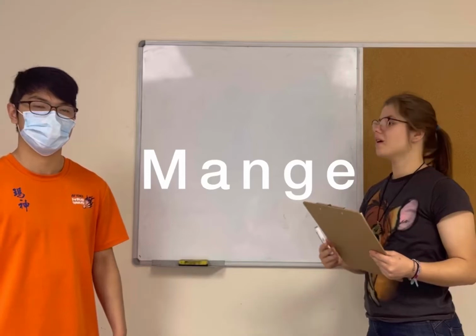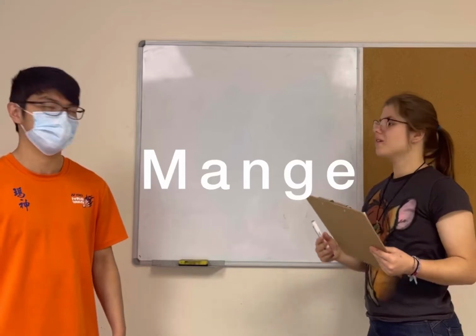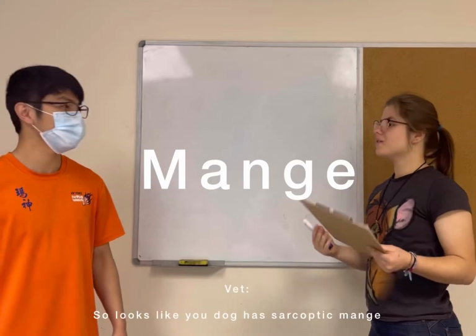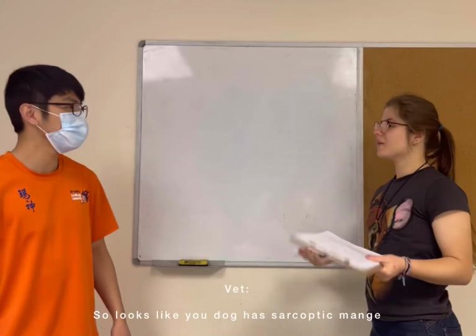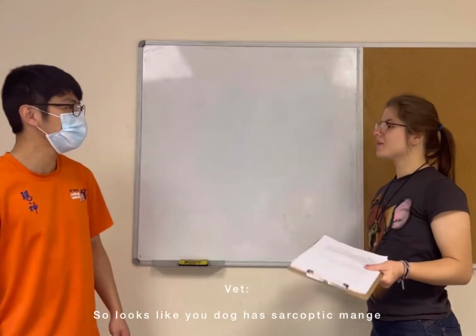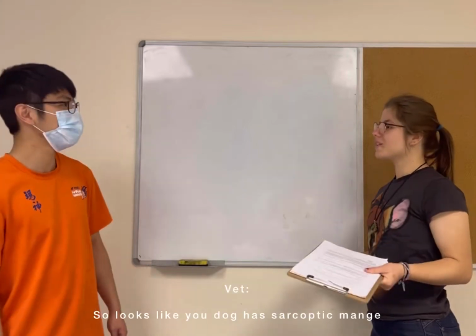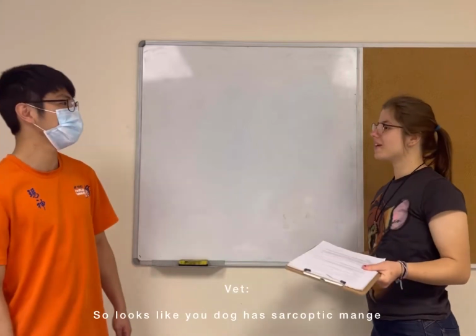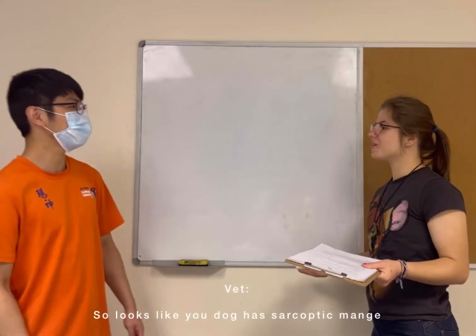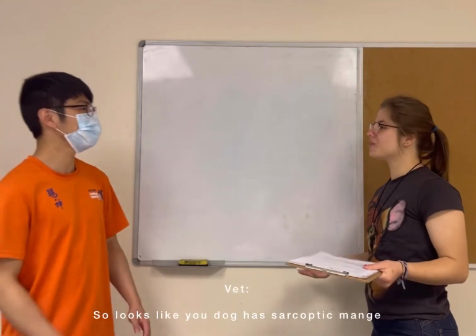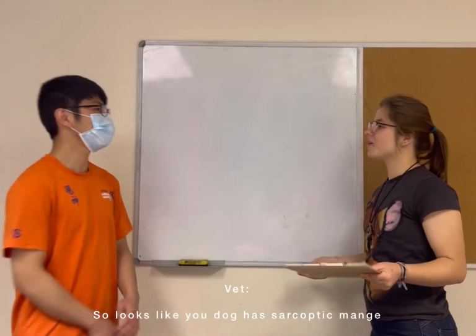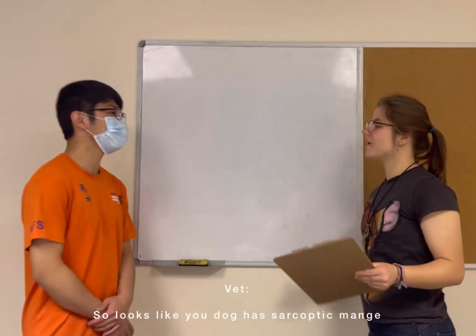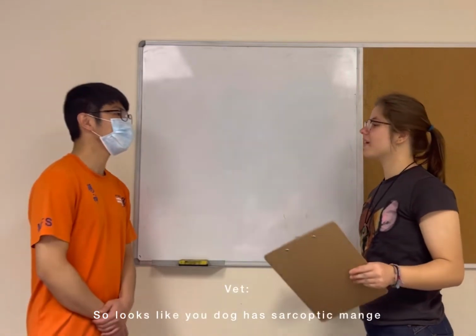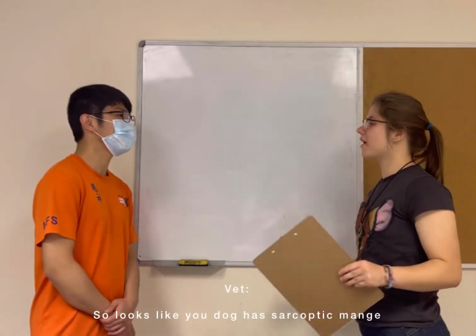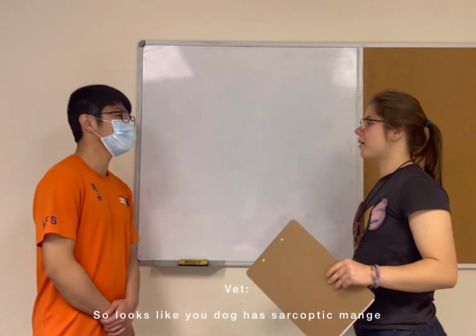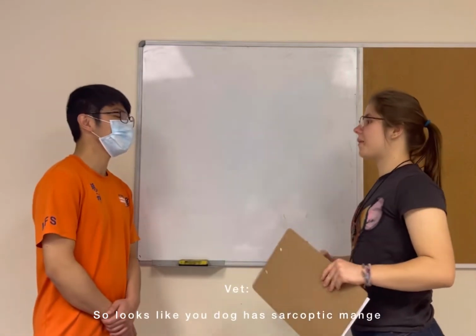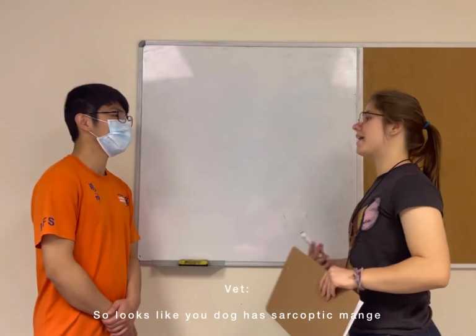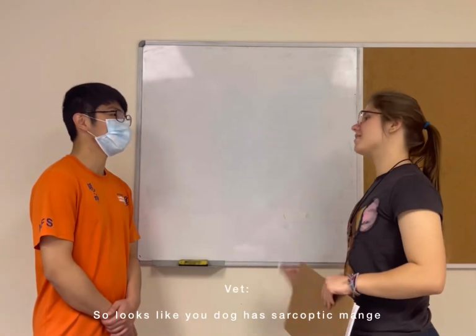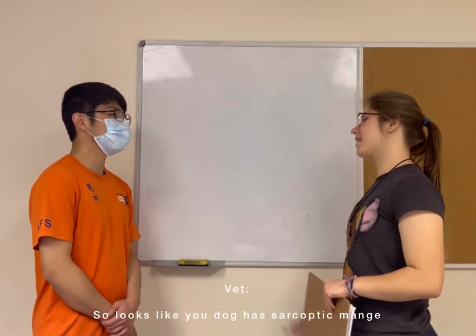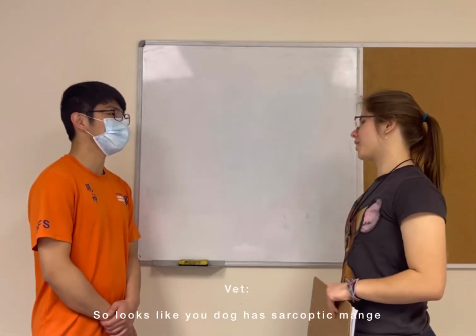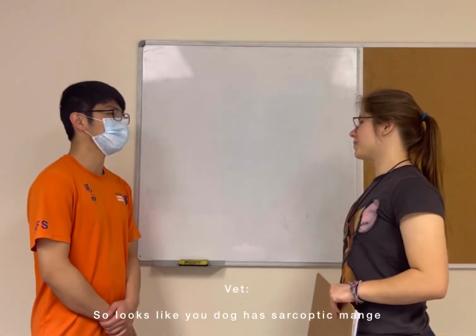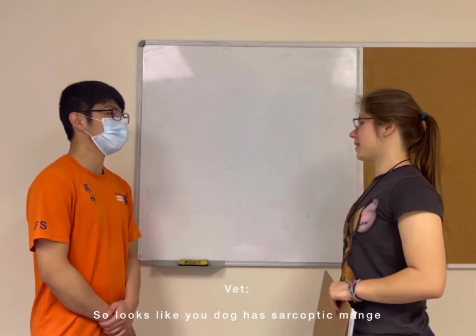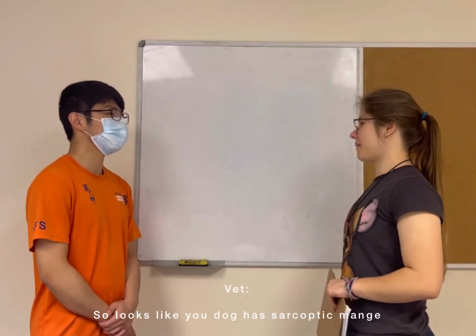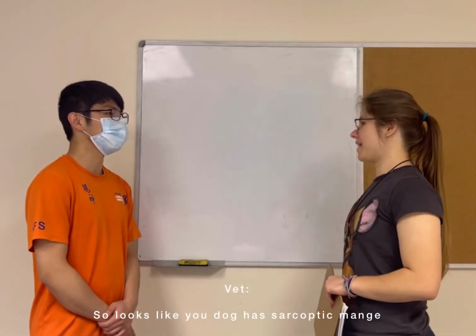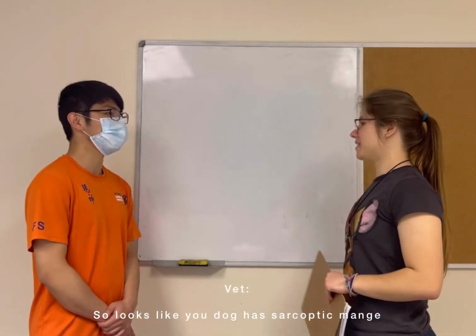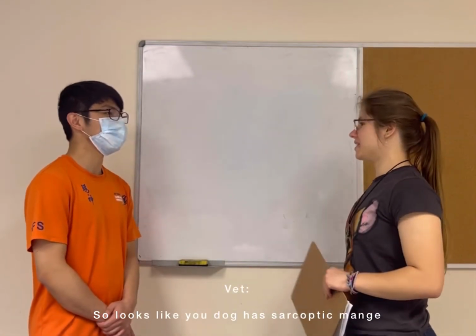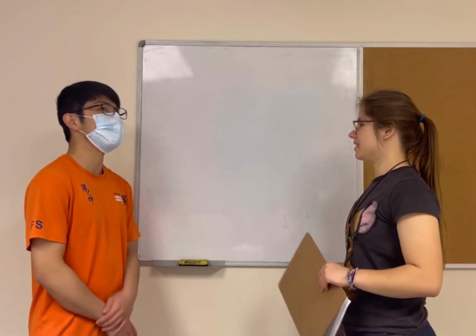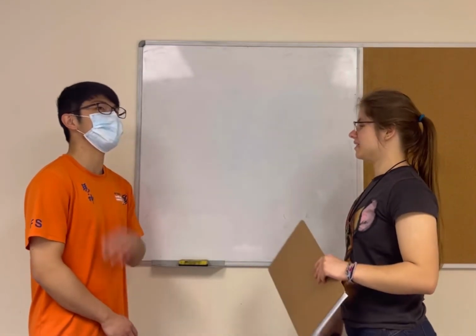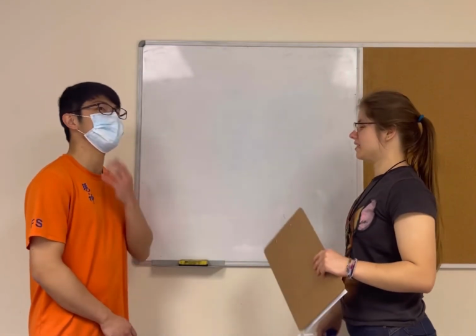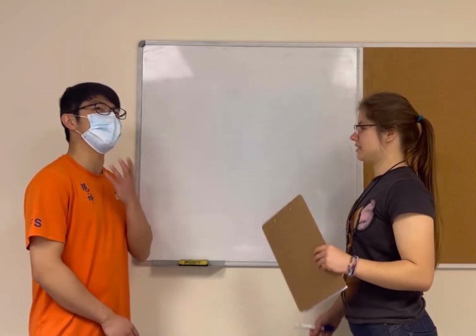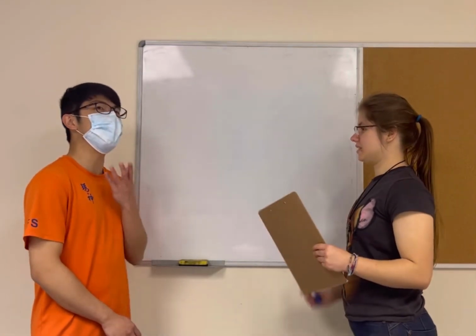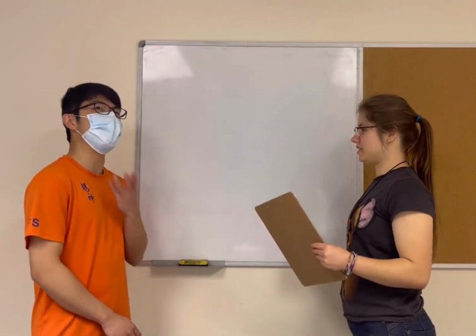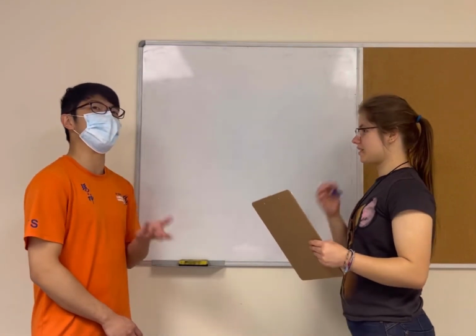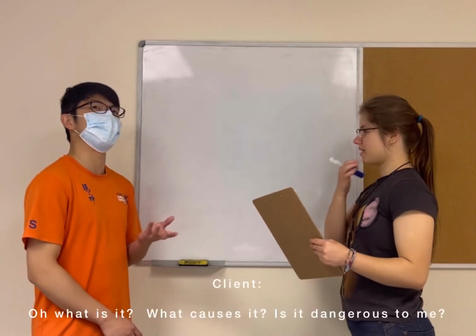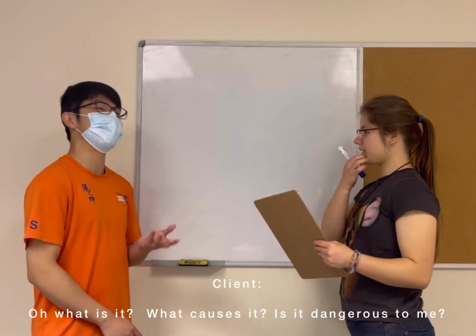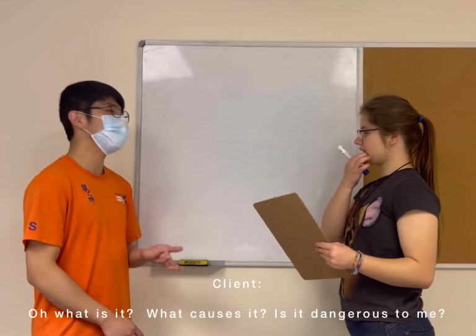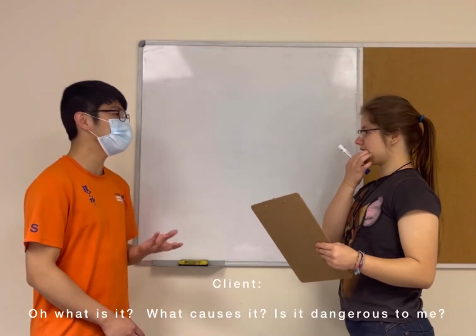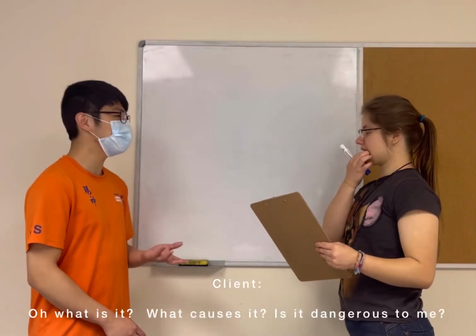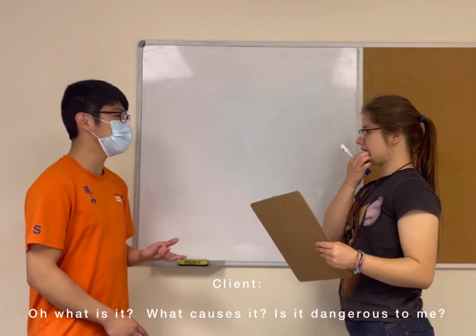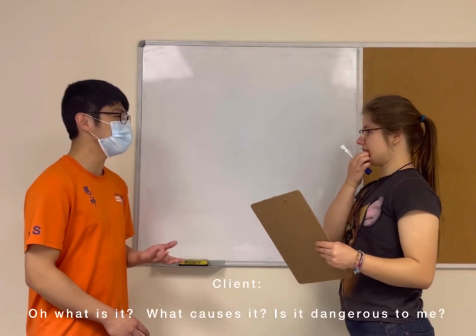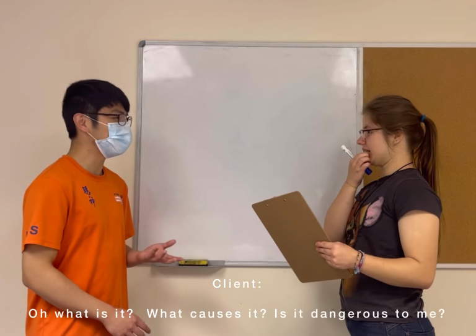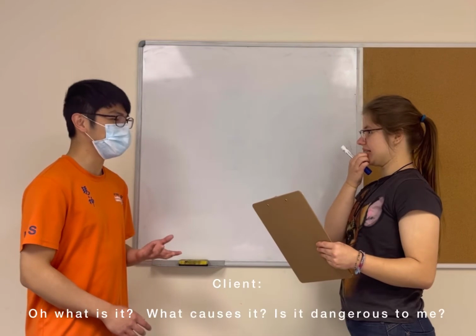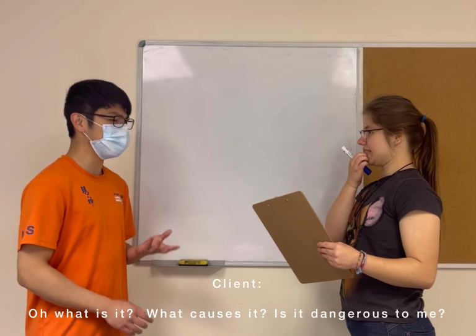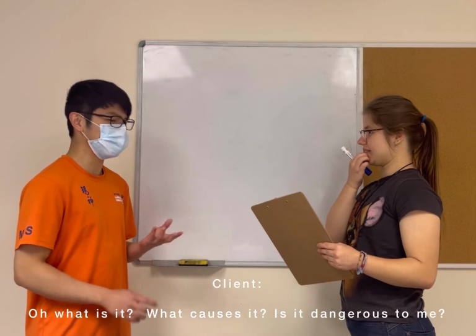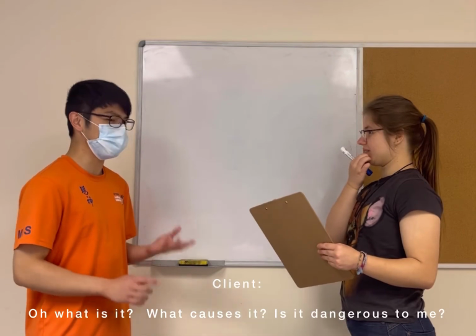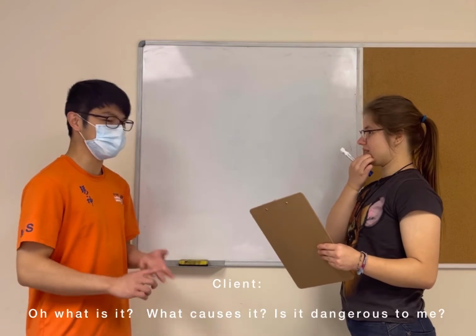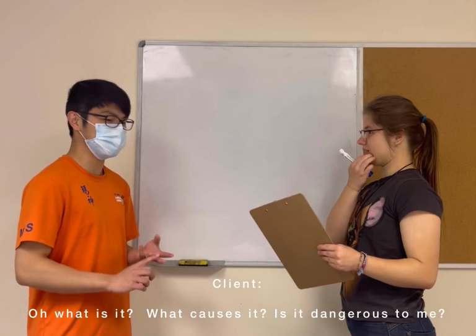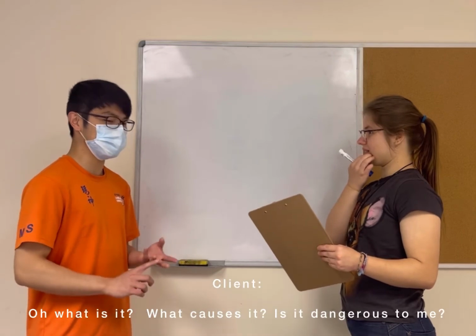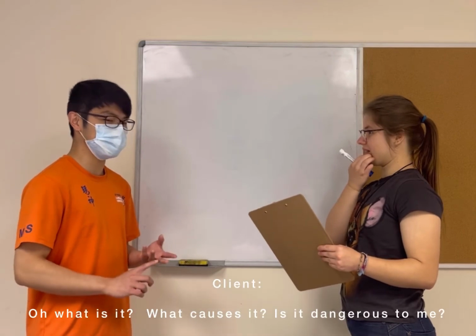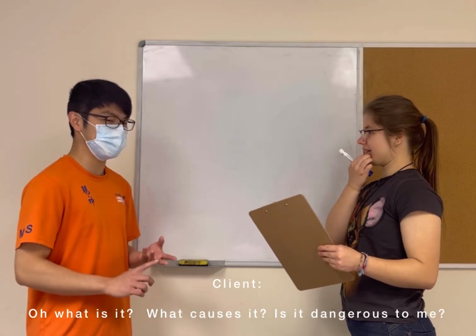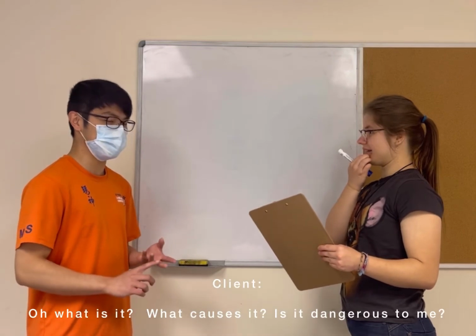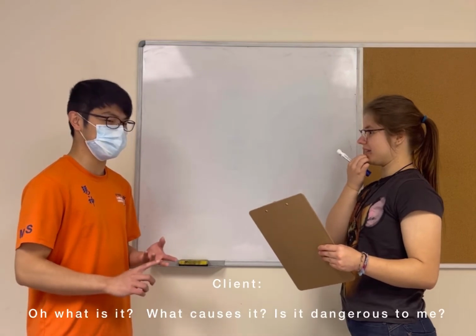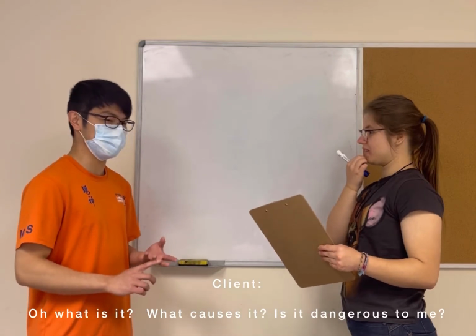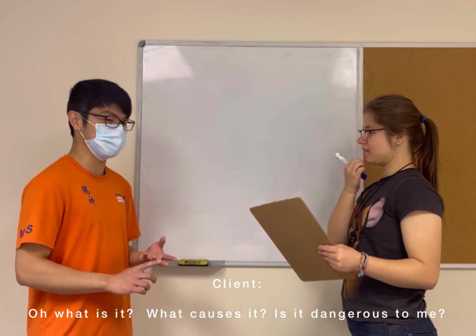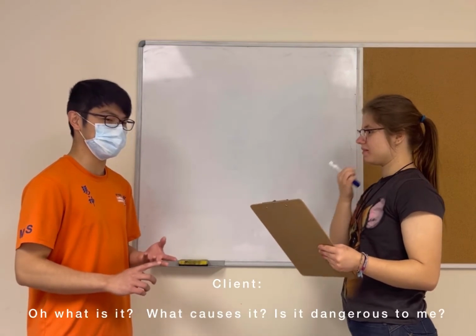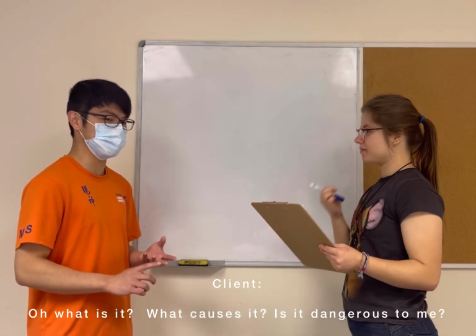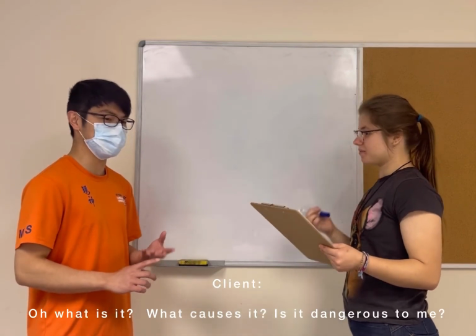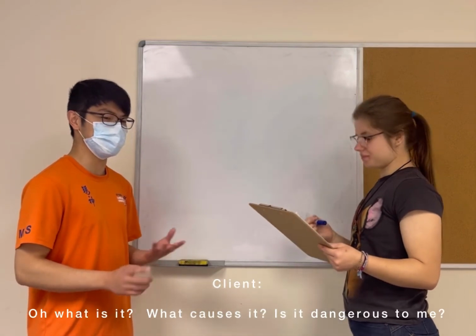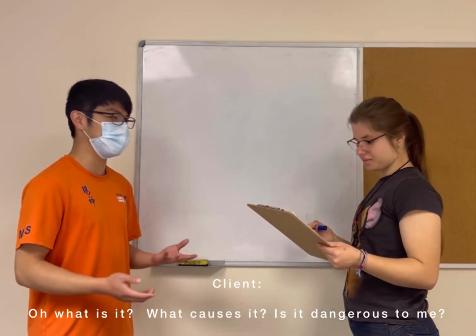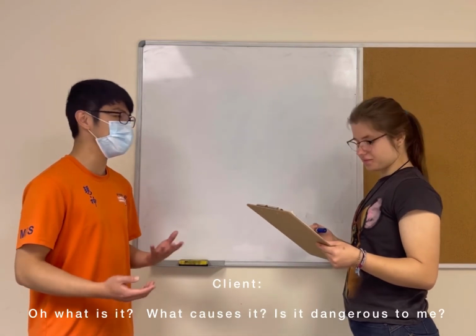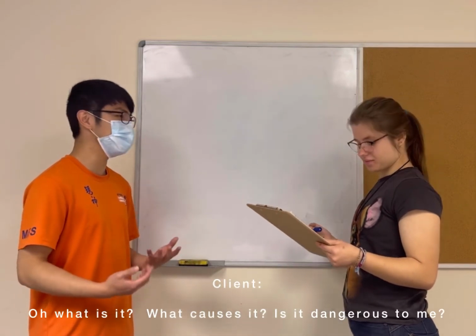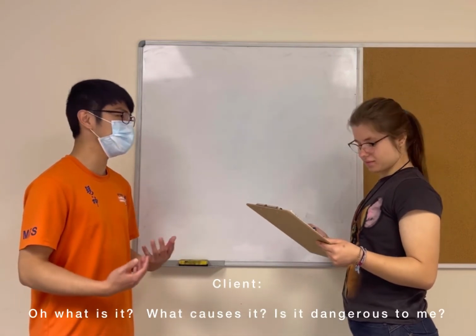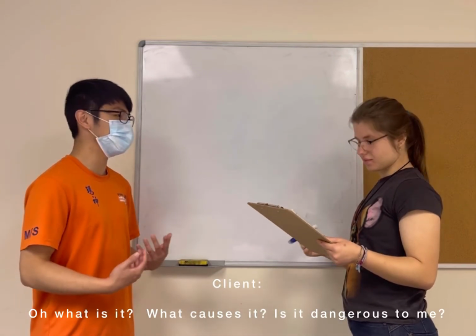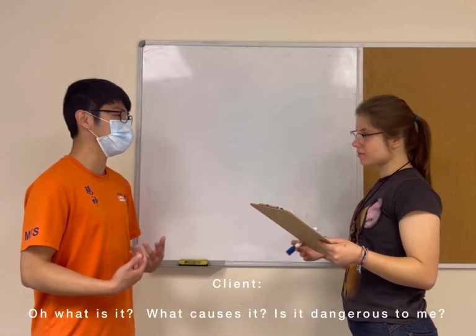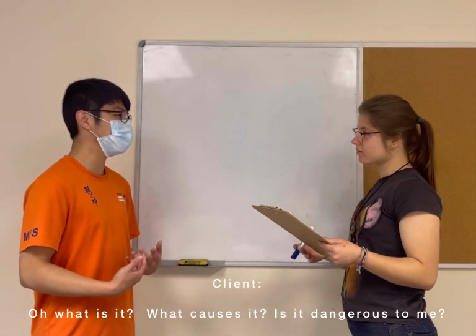So it looks like your dog has sarcoptic mange. What is it? What causes it, and is it dangerous to me?